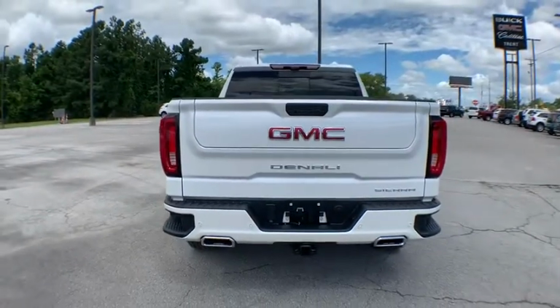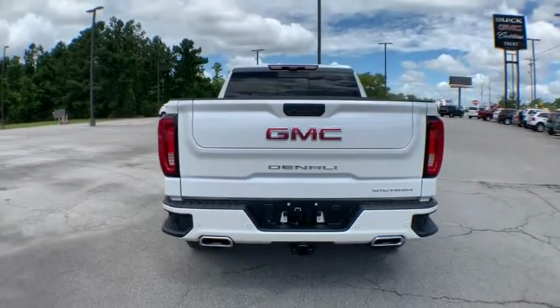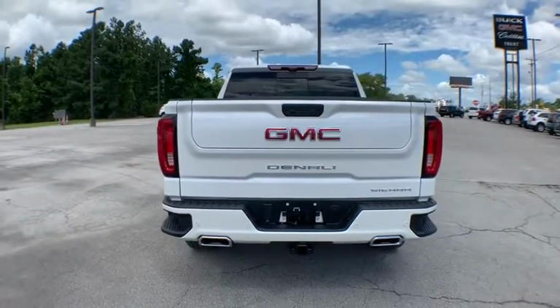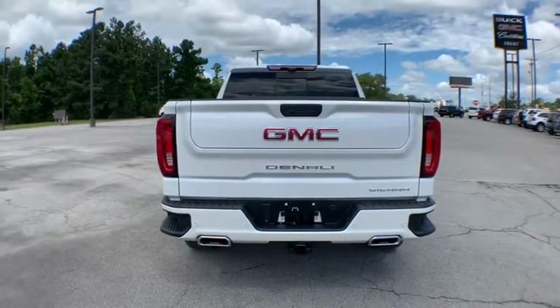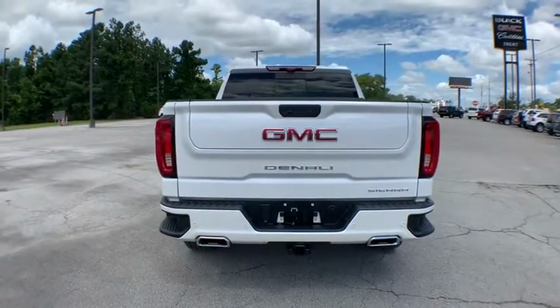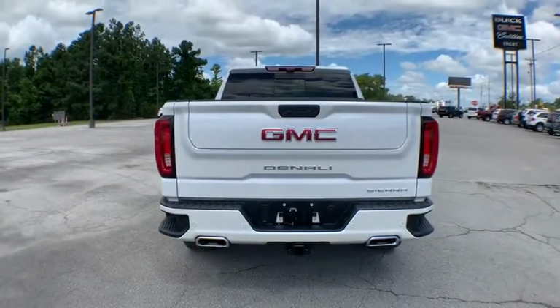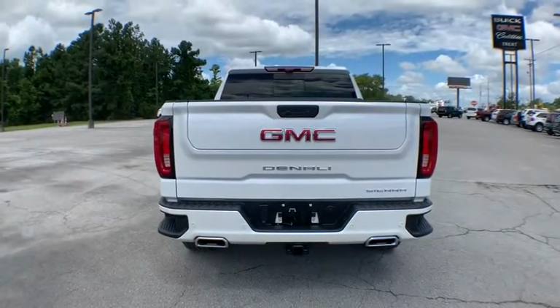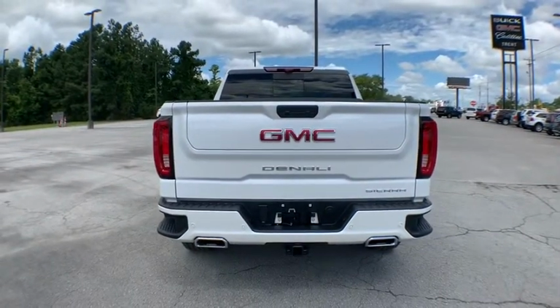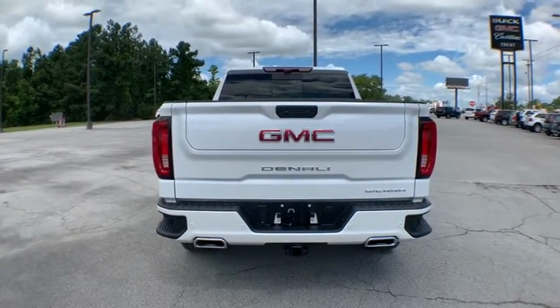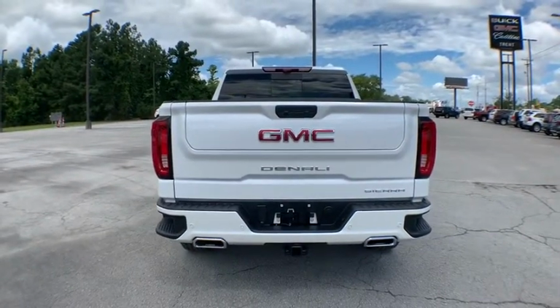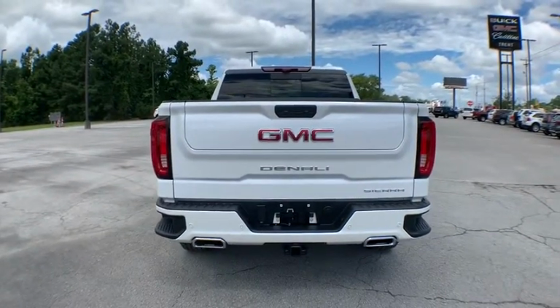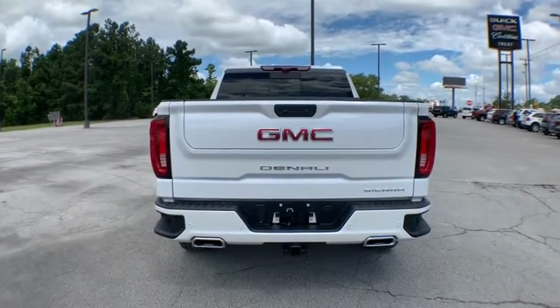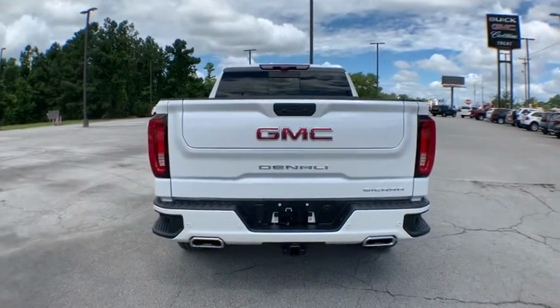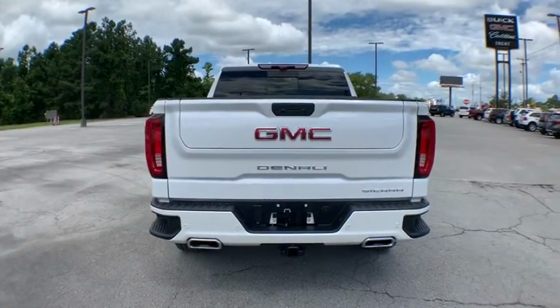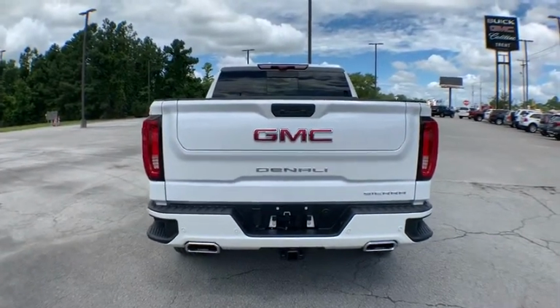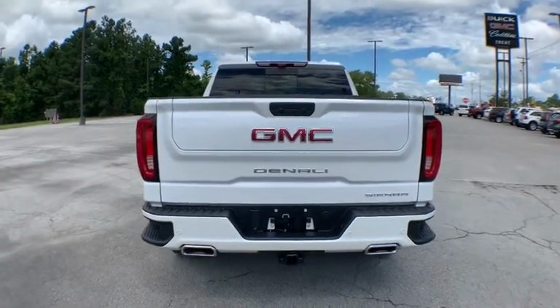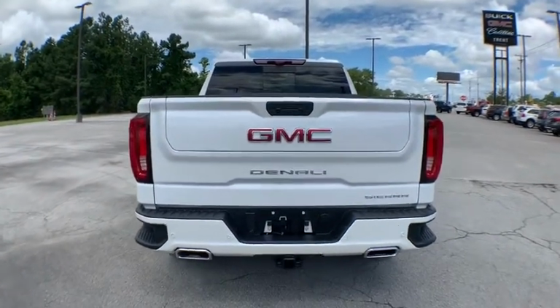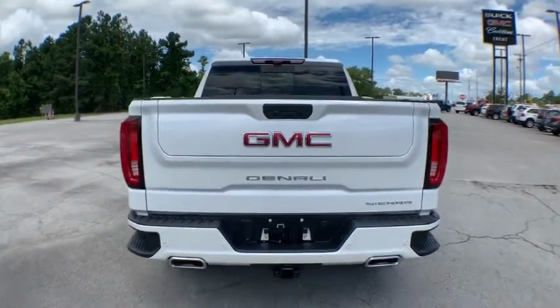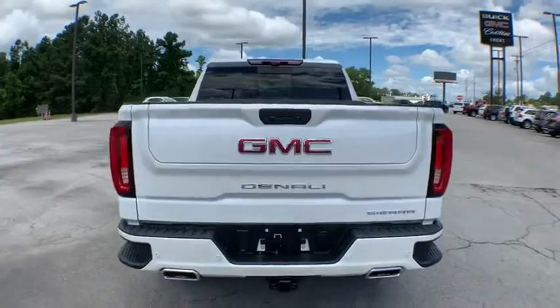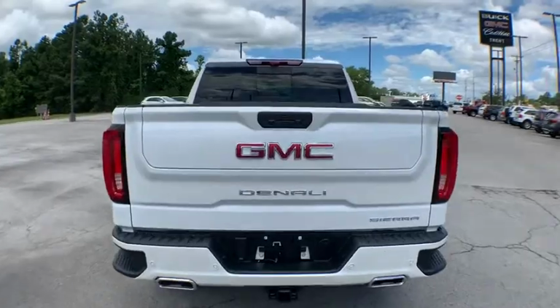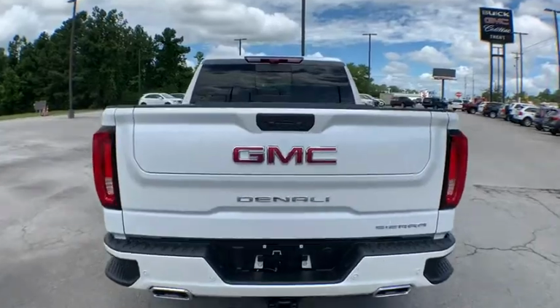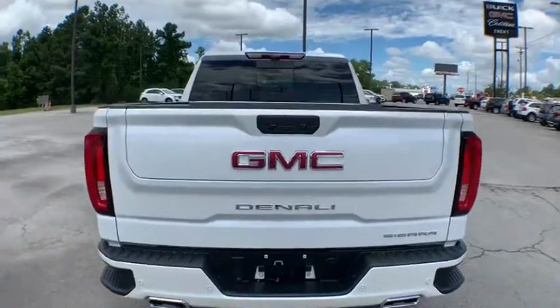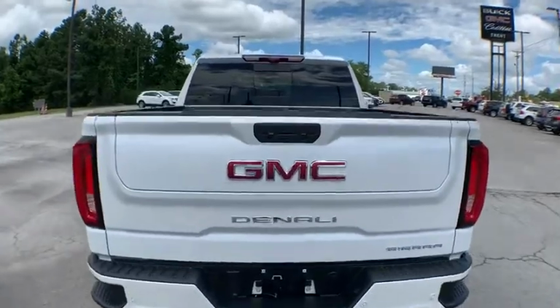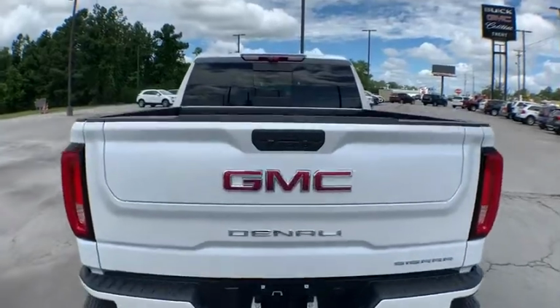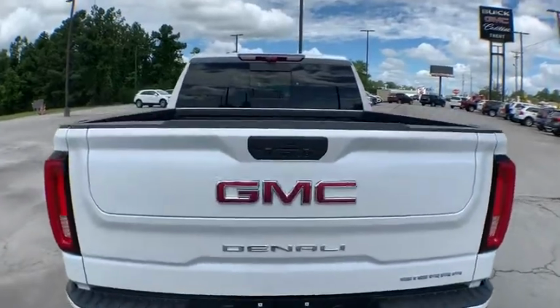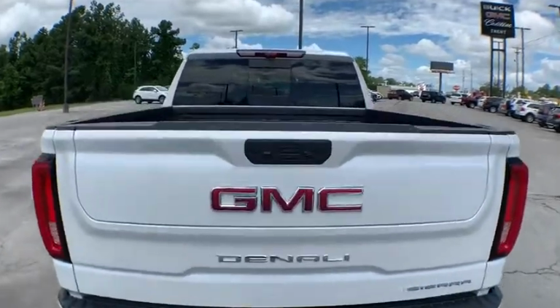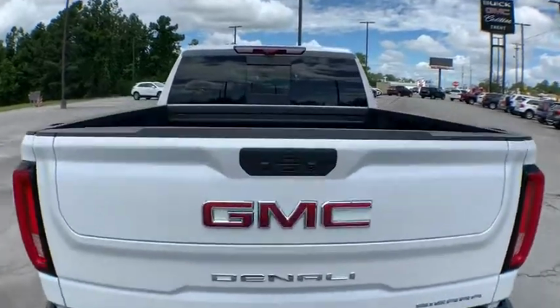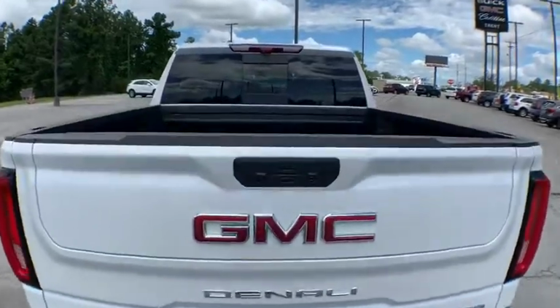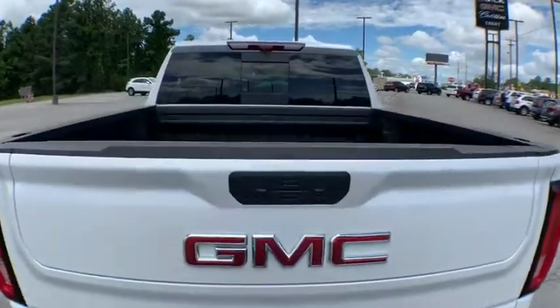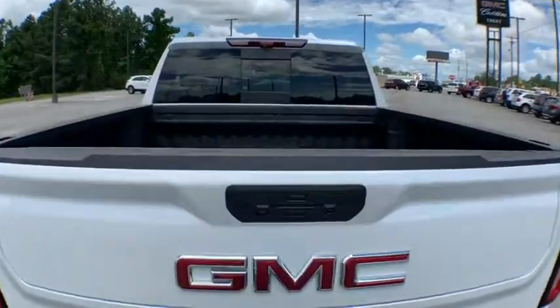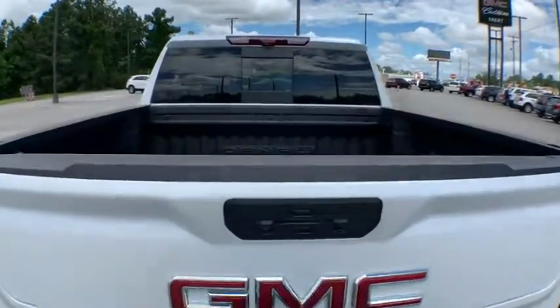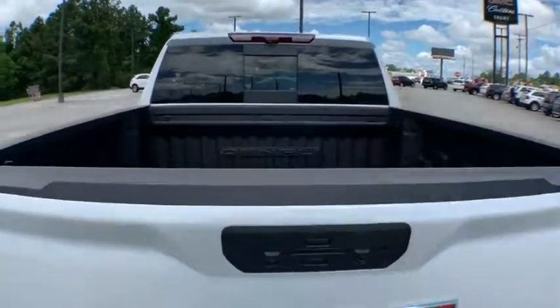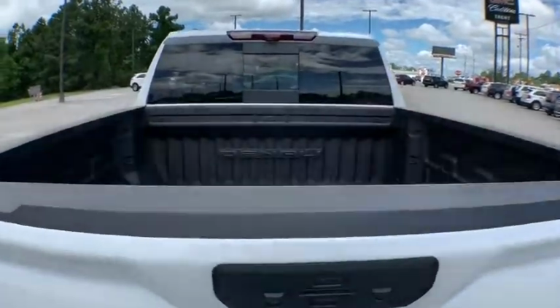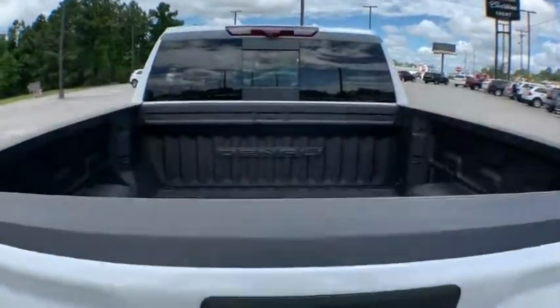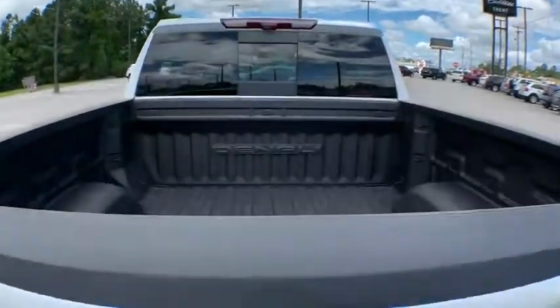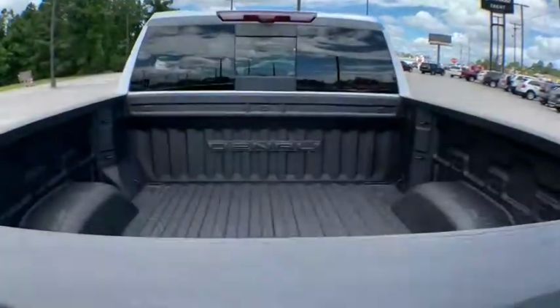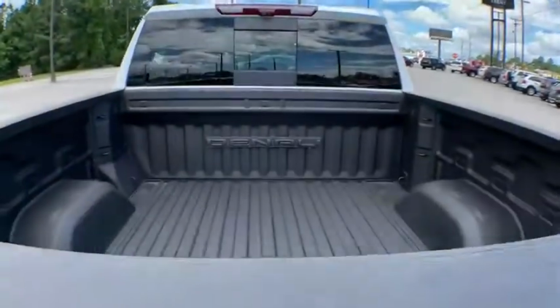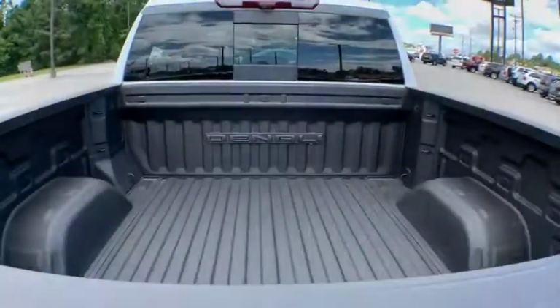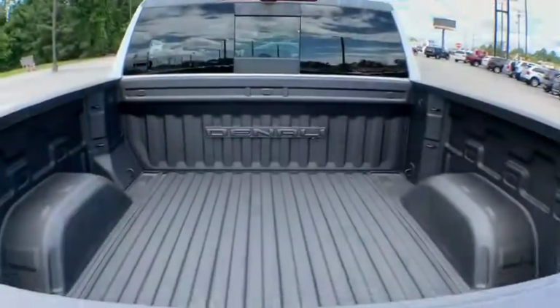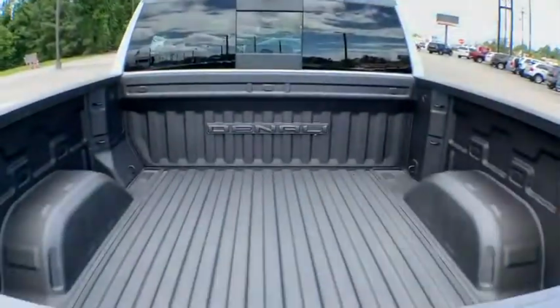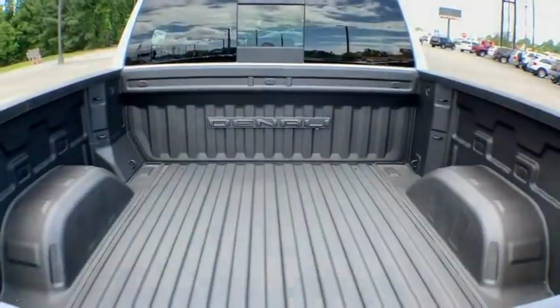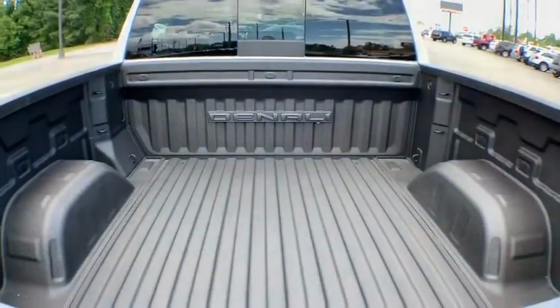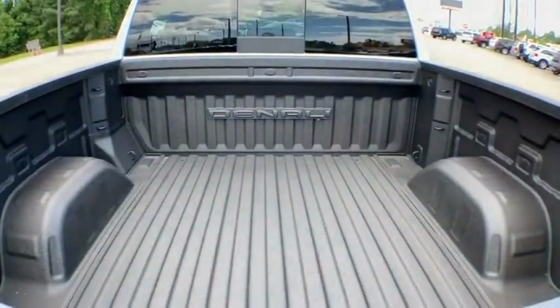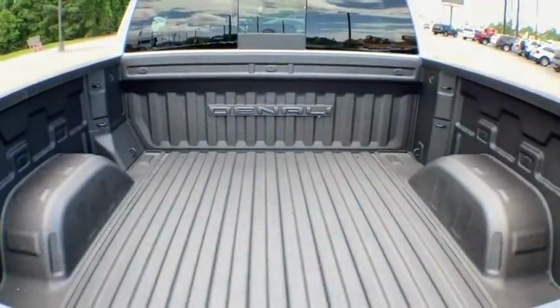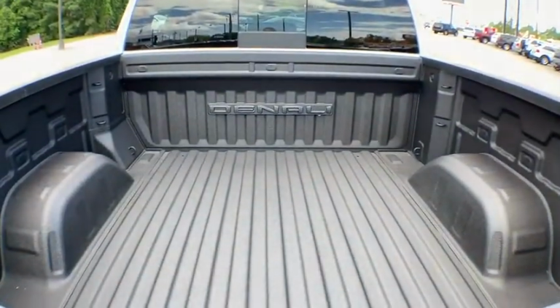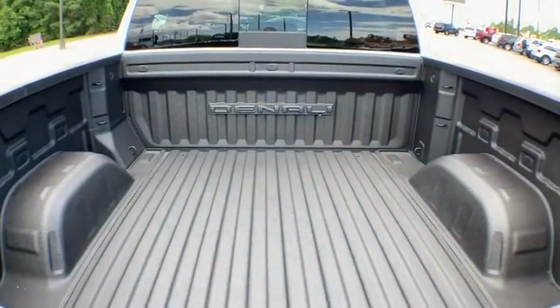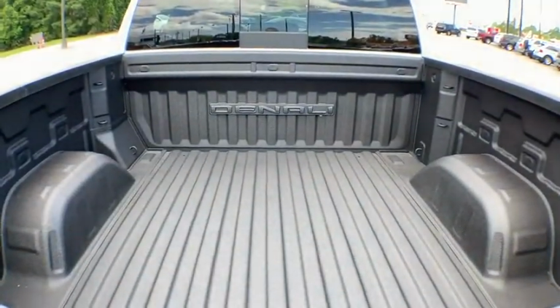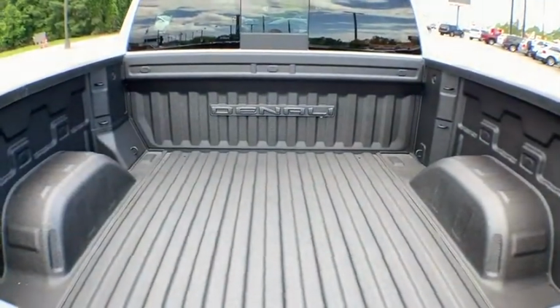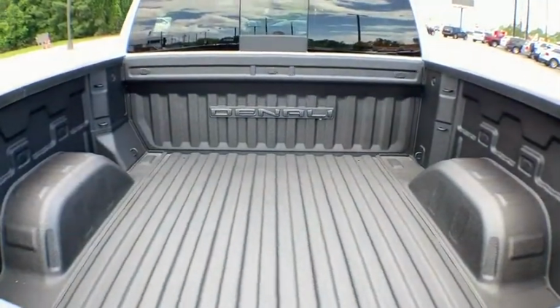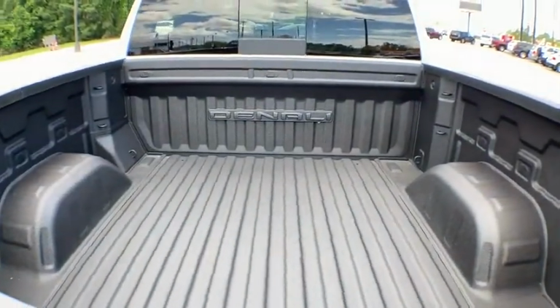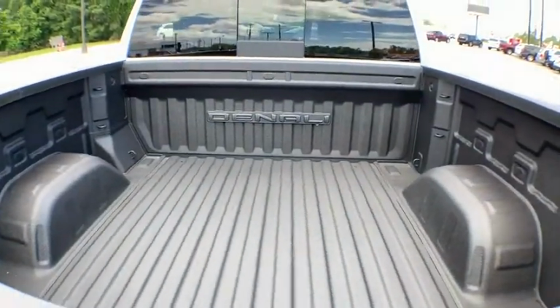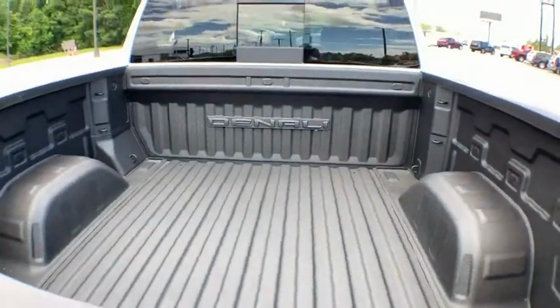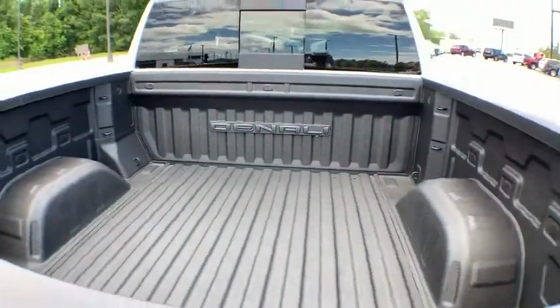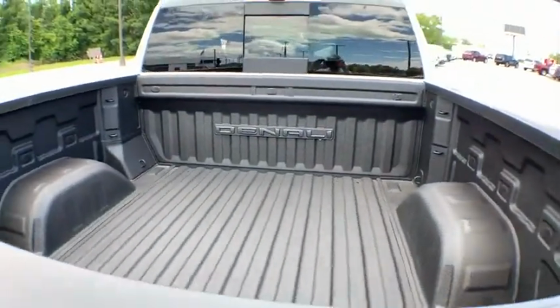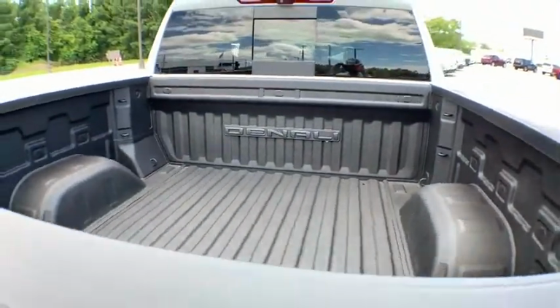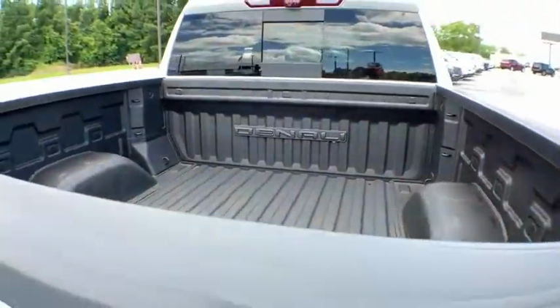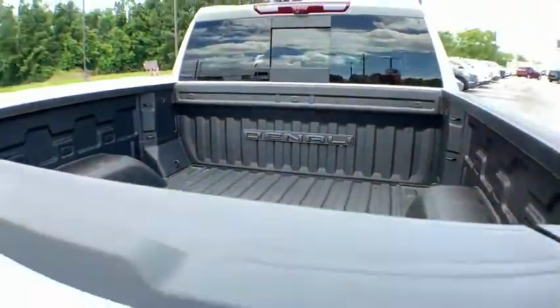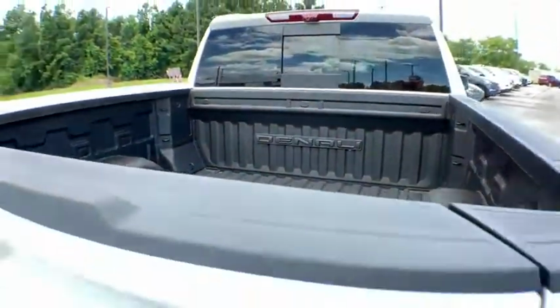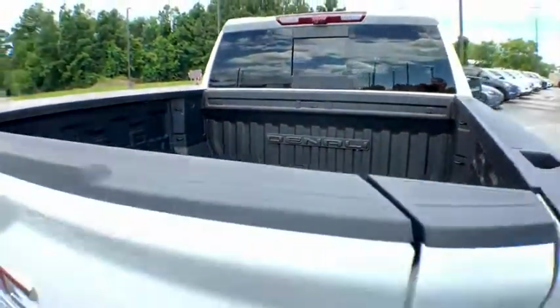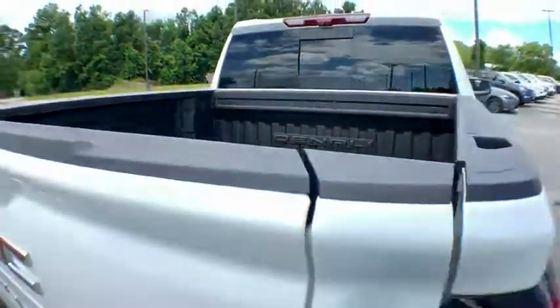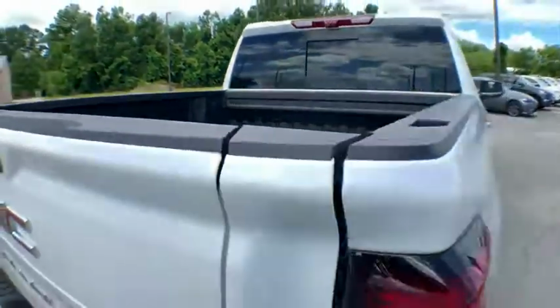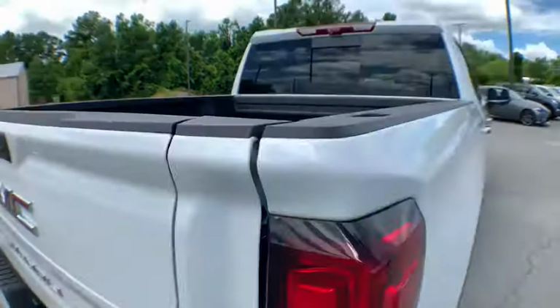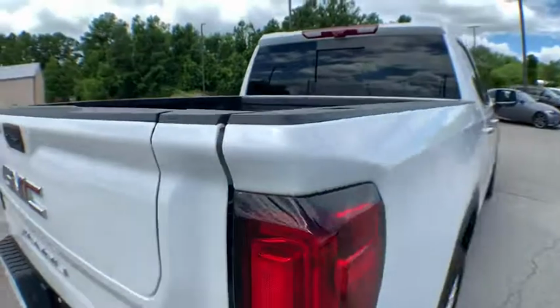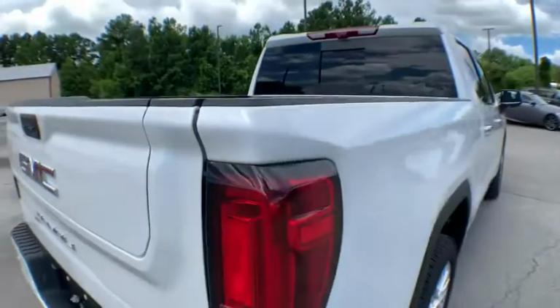Heated steering wheel, heated front seat, compass, power windows, power door locks, rear window defroster, security system.